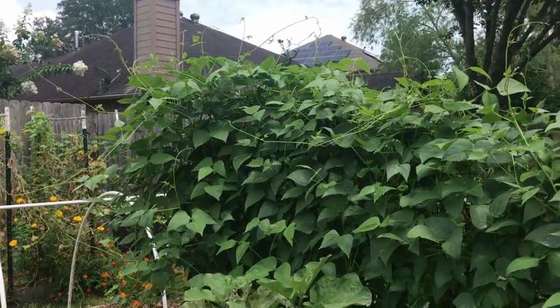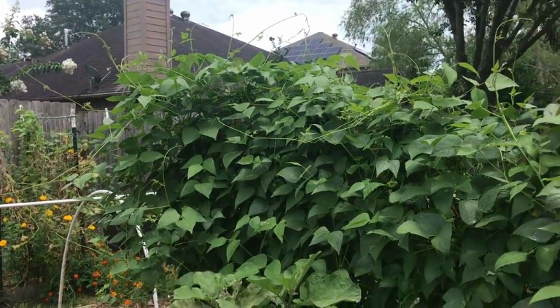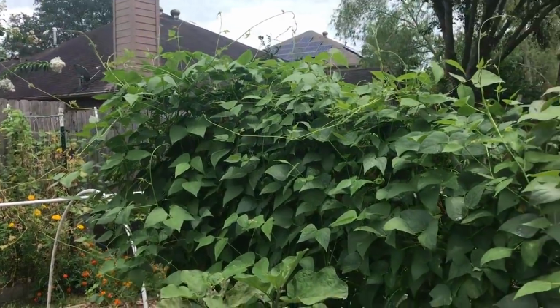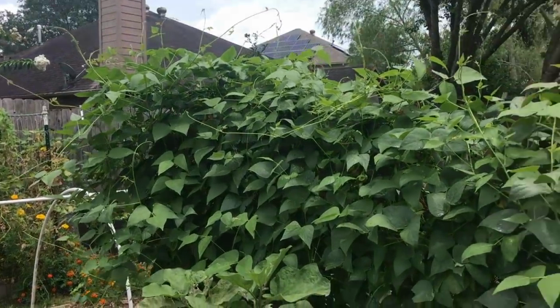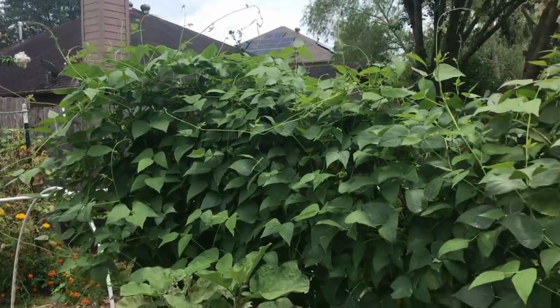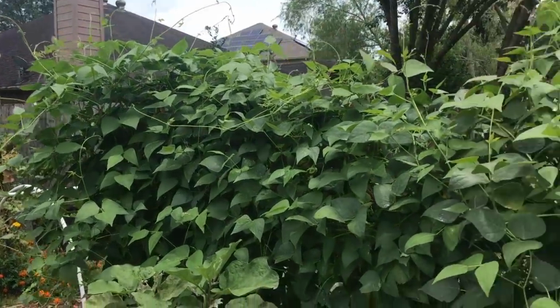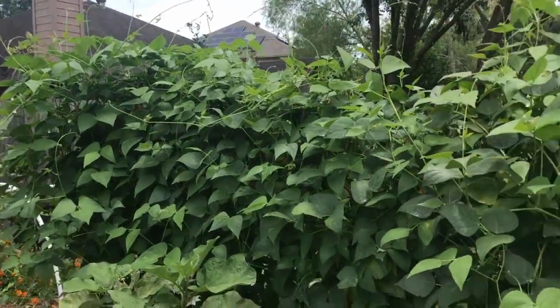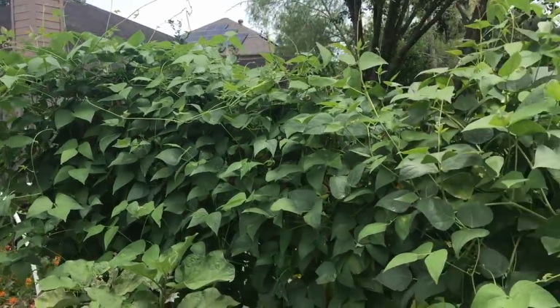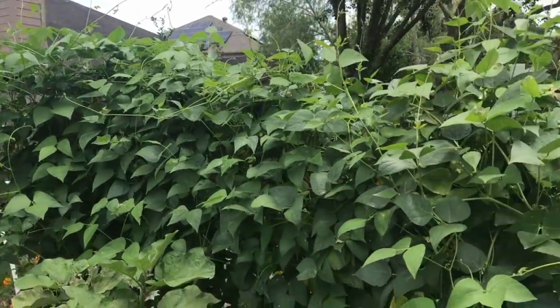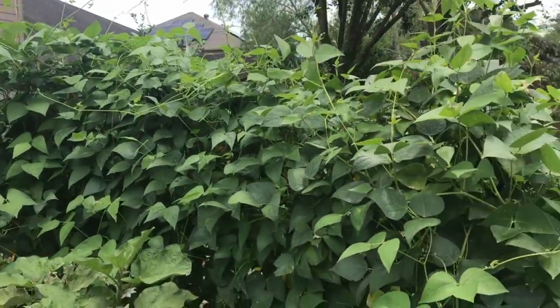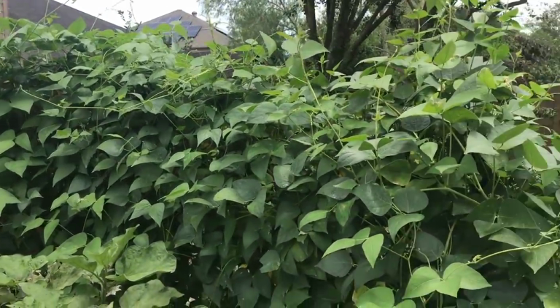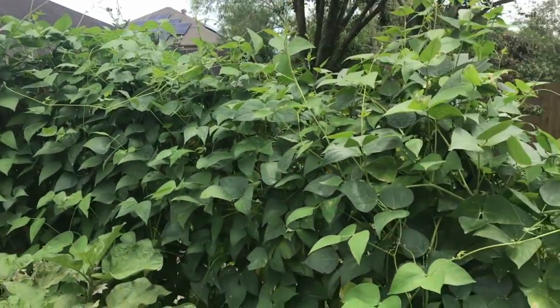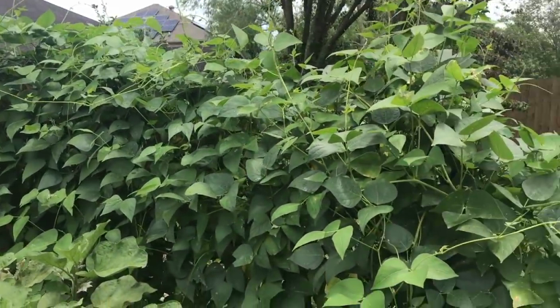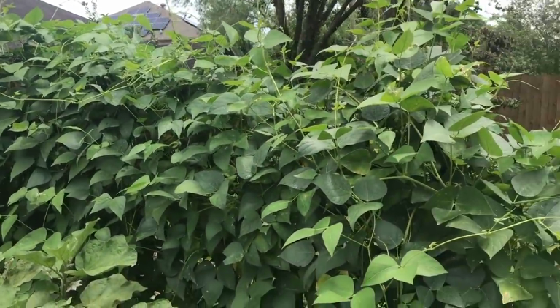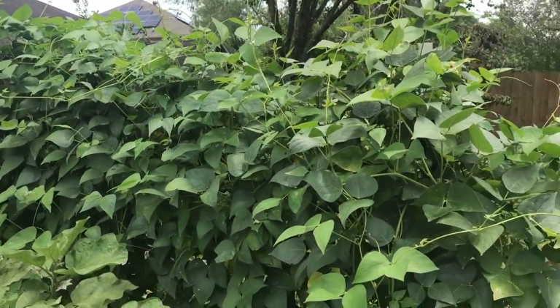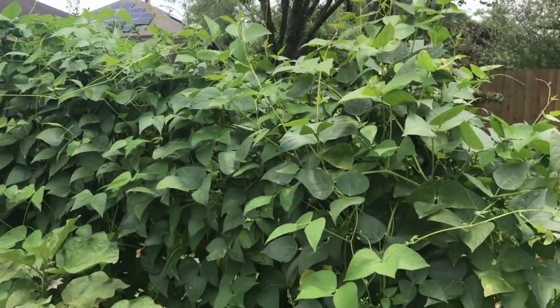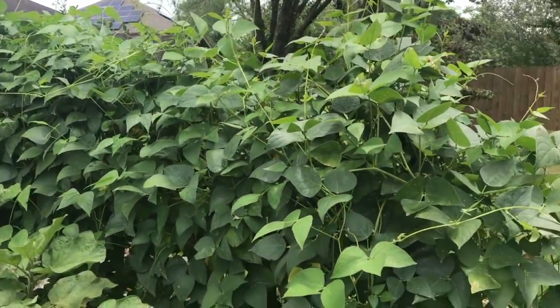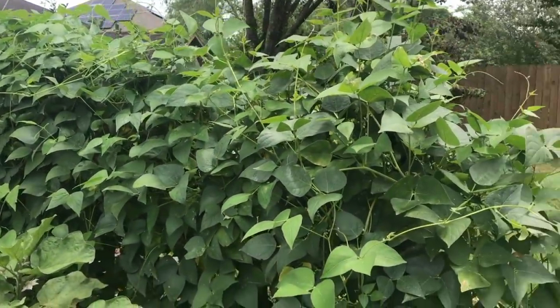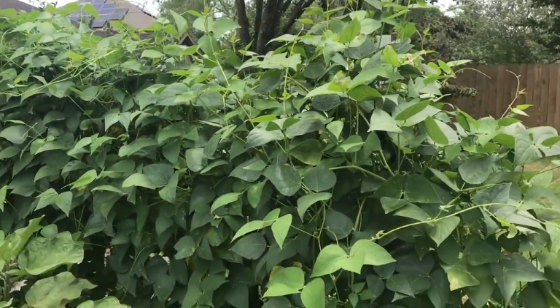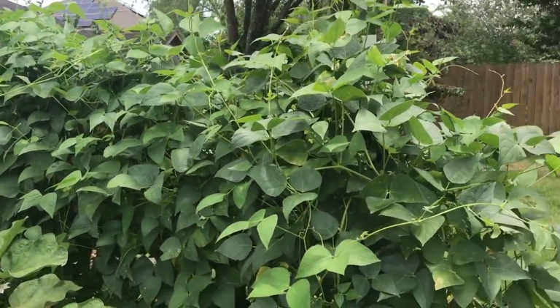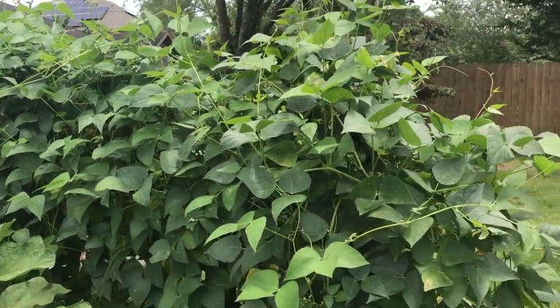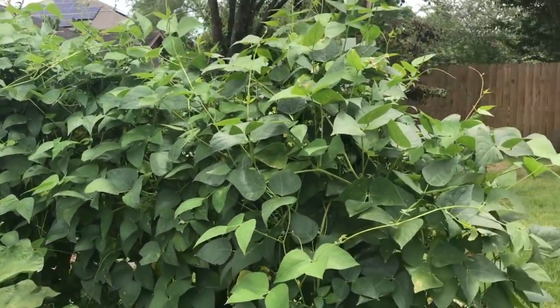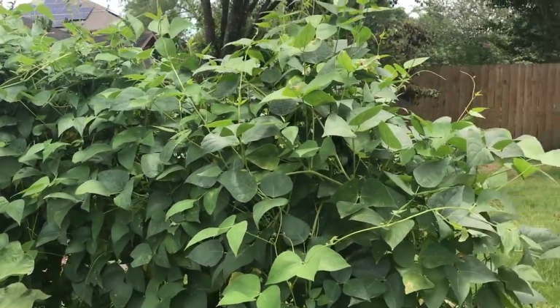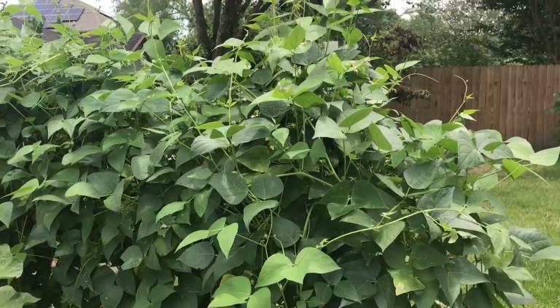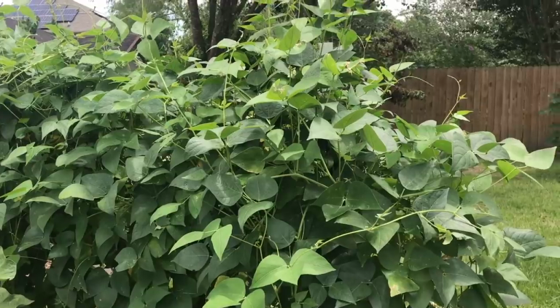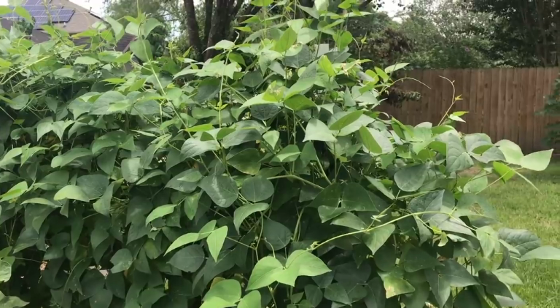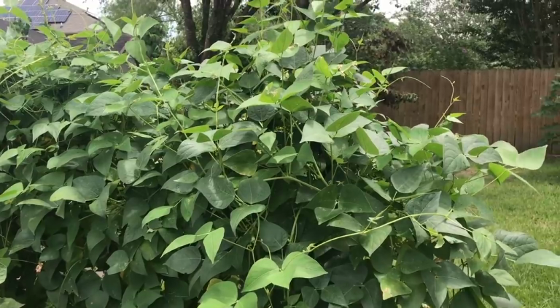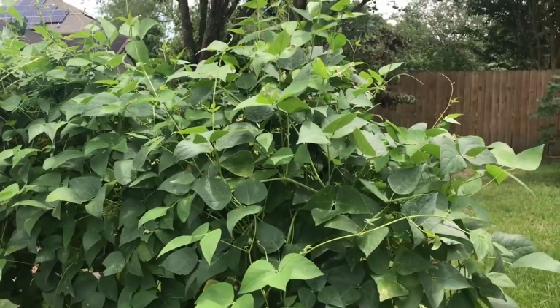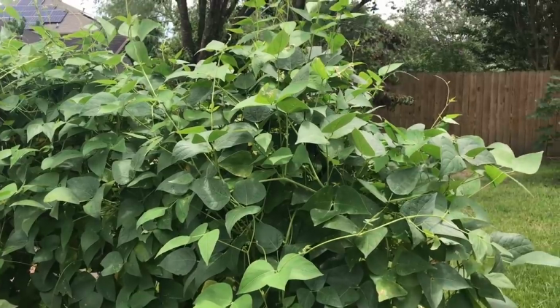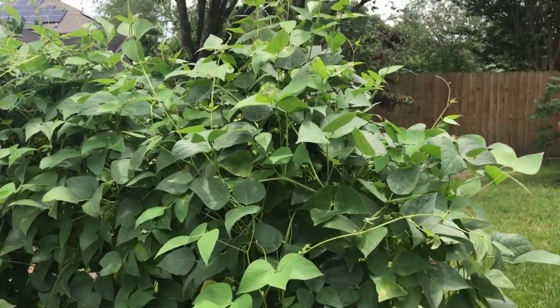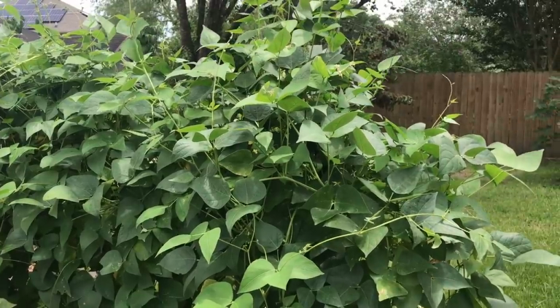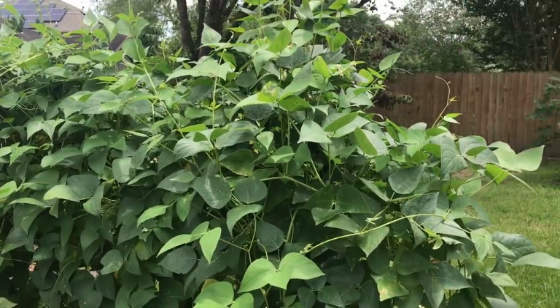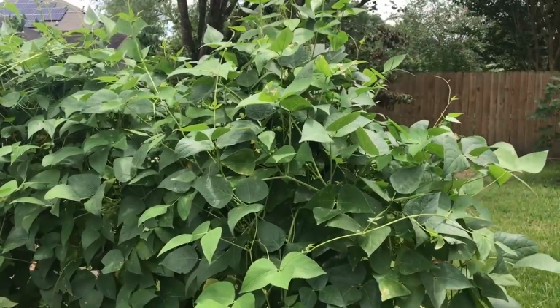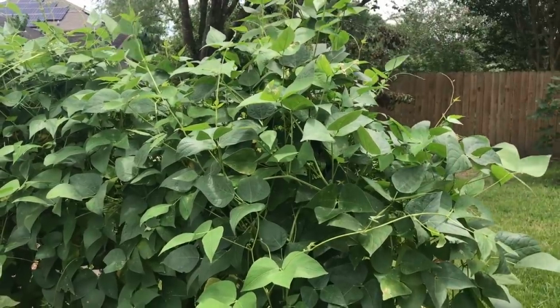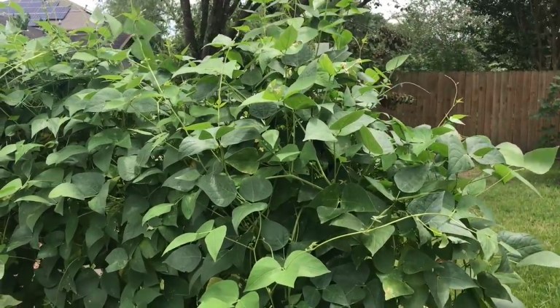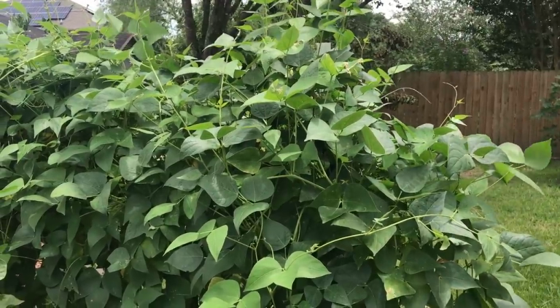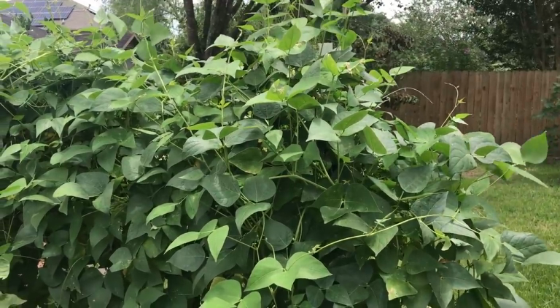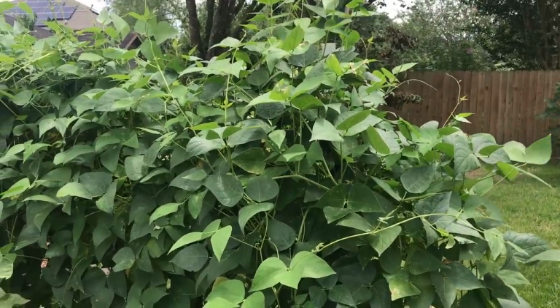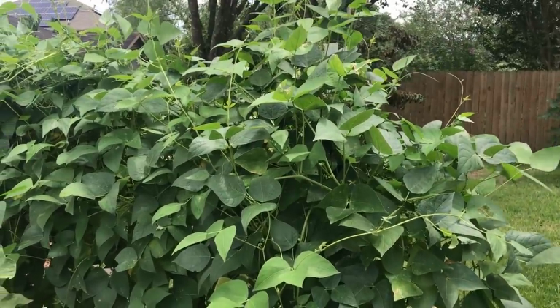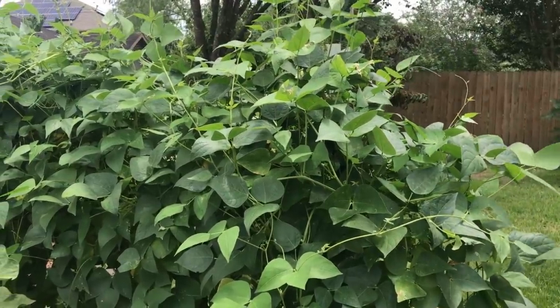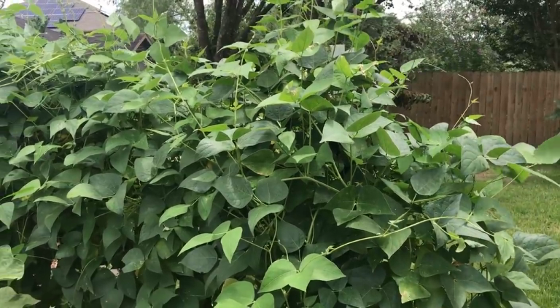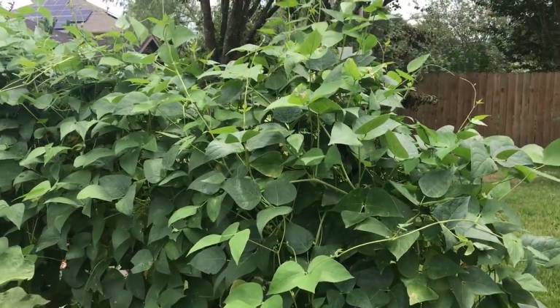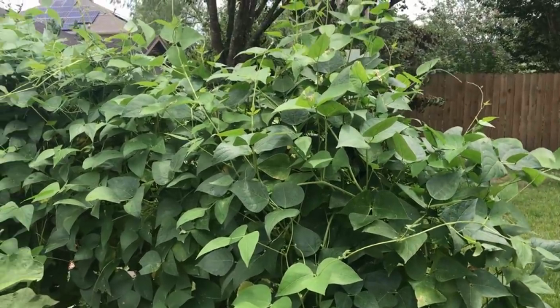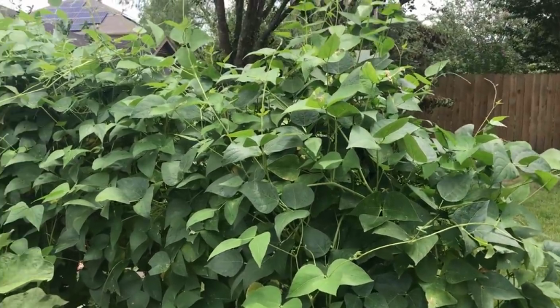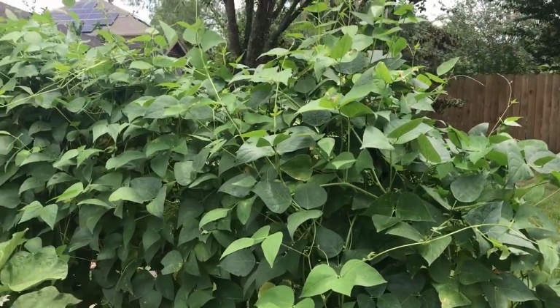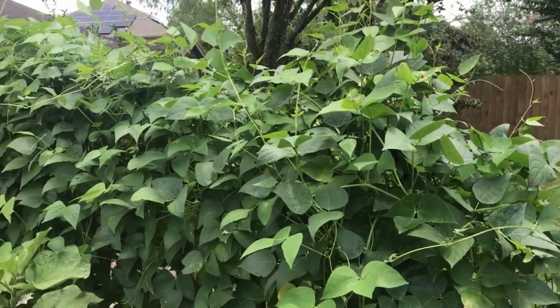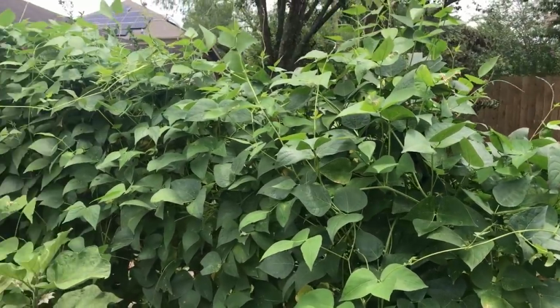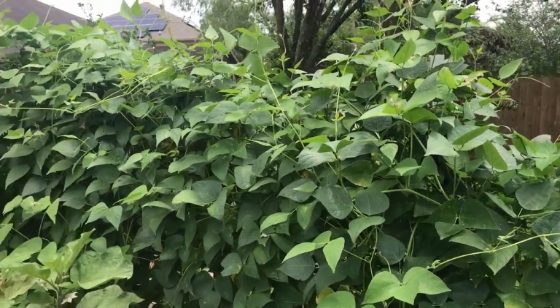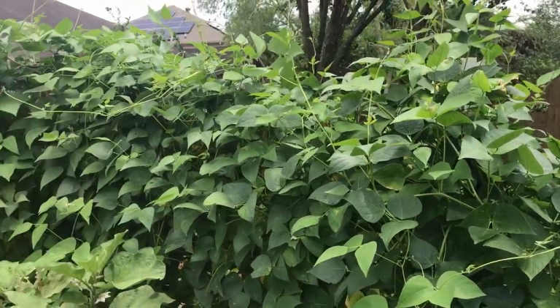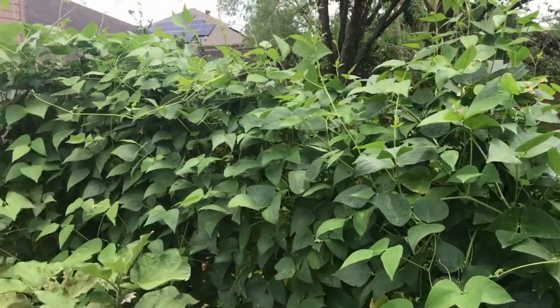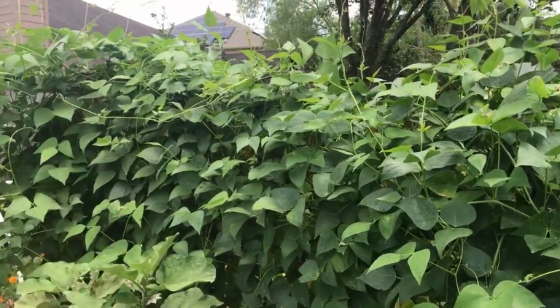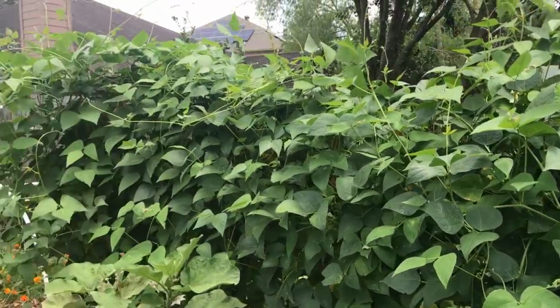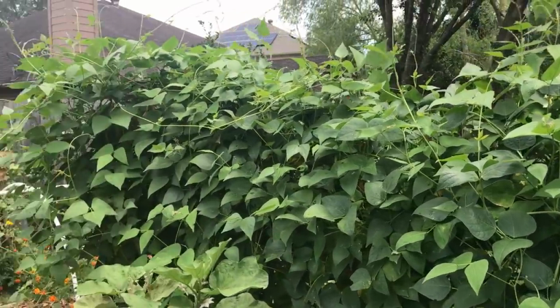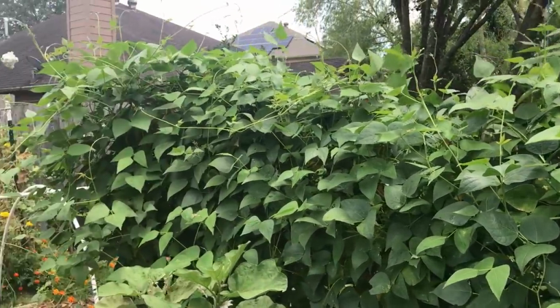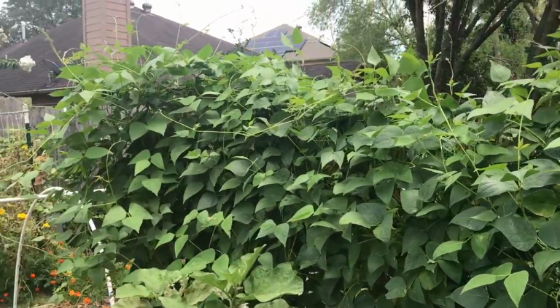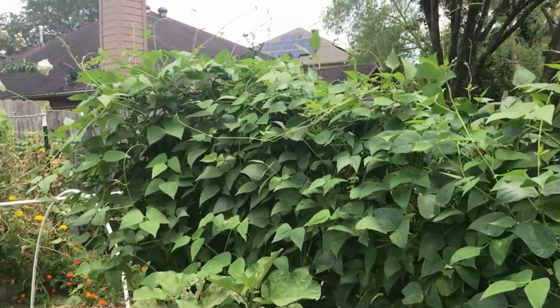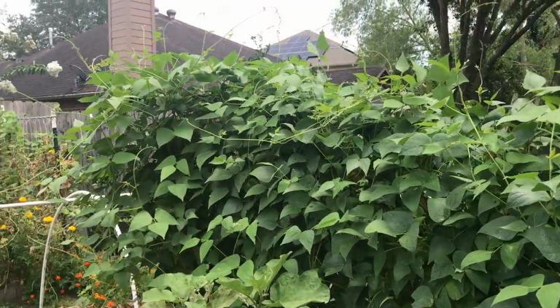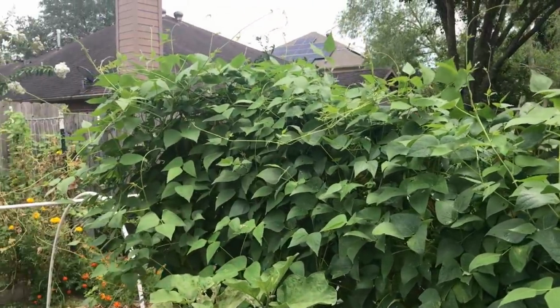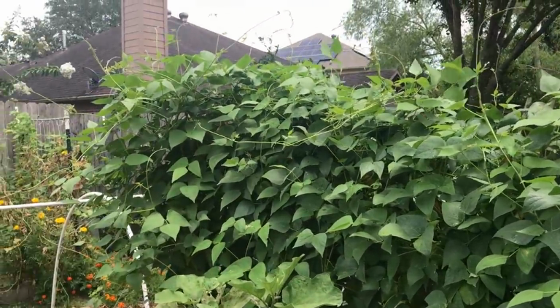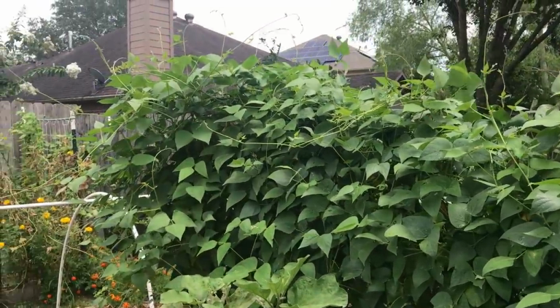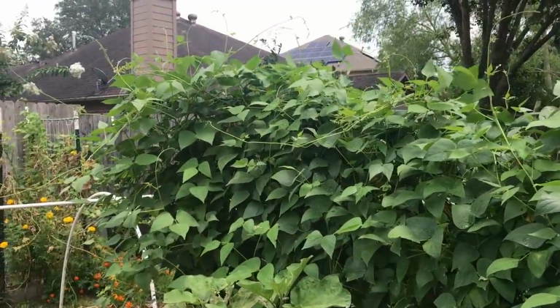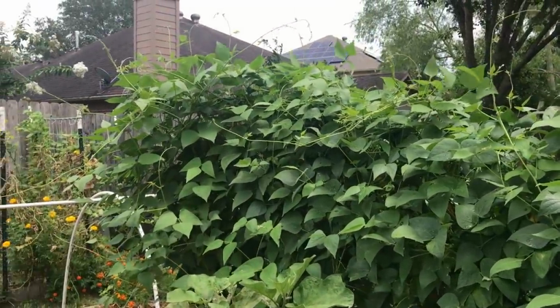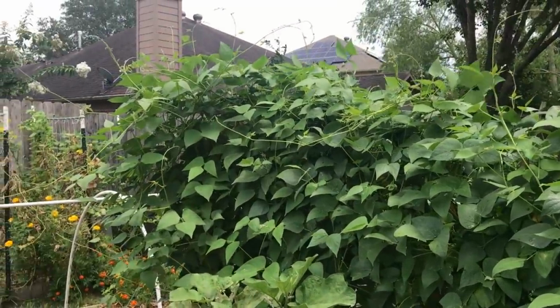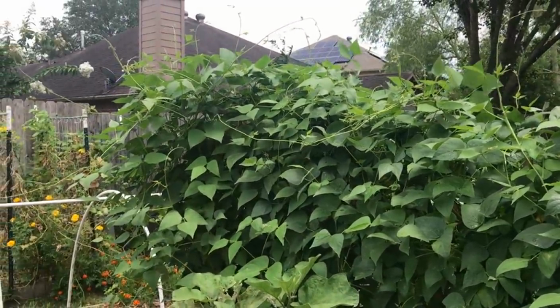Yeah, these lima beans — very impressive. Christmas lima beans. Very delicious, very impressive plant. I'll be growing these again.